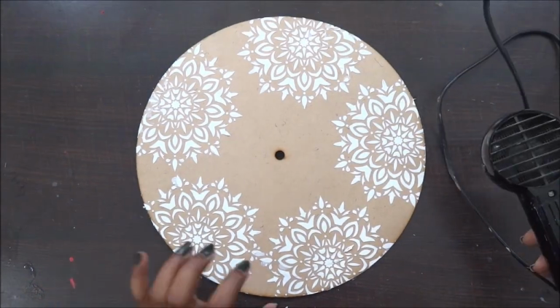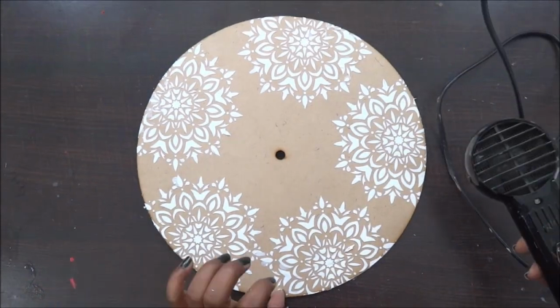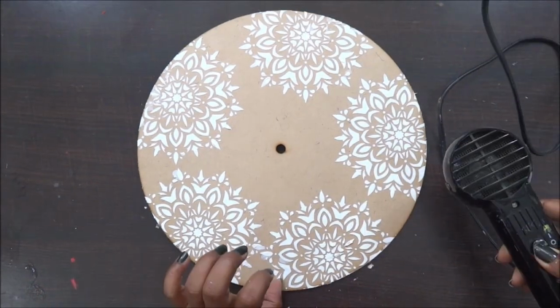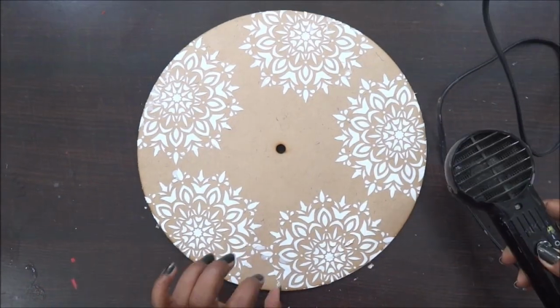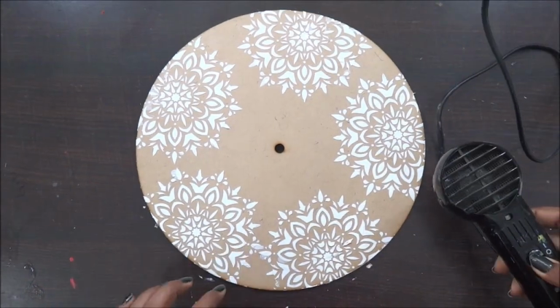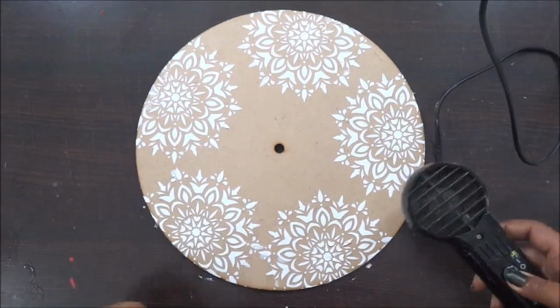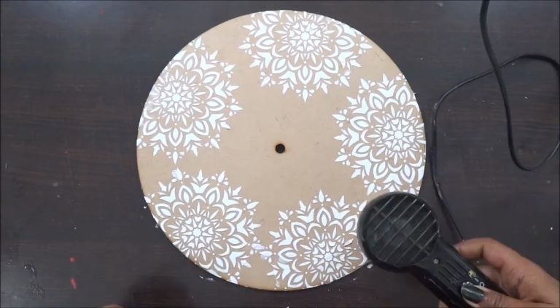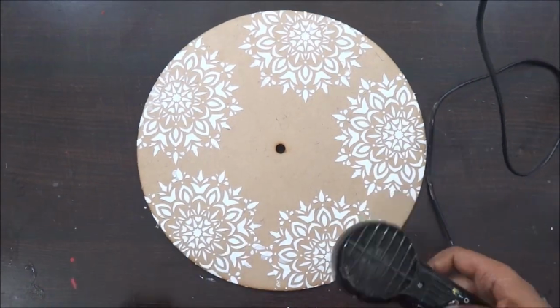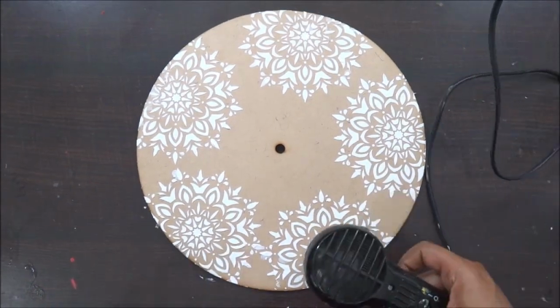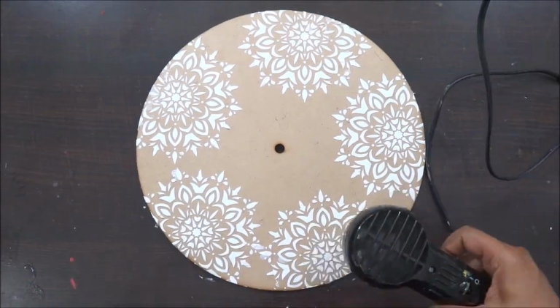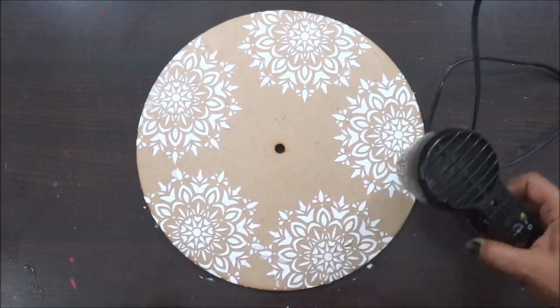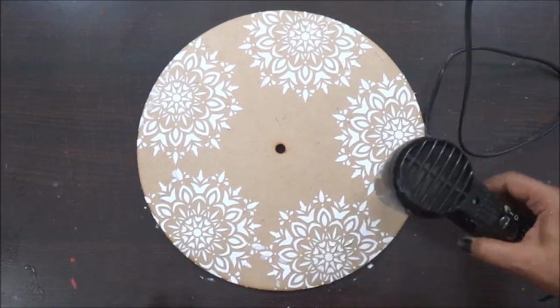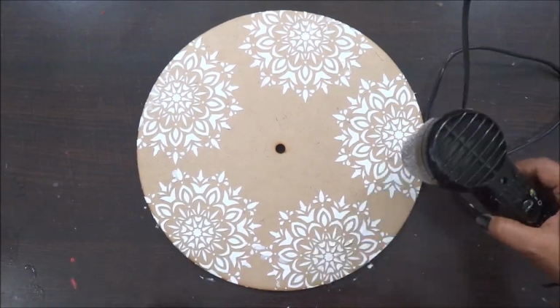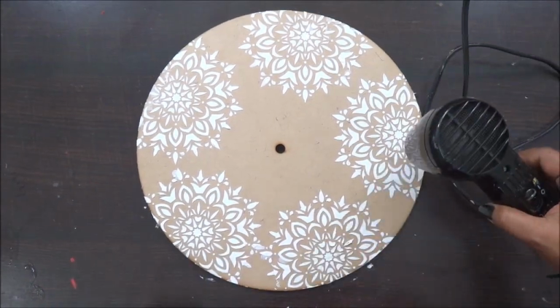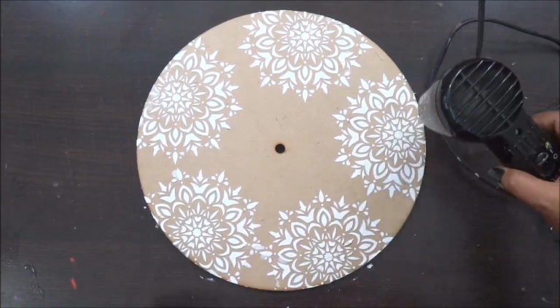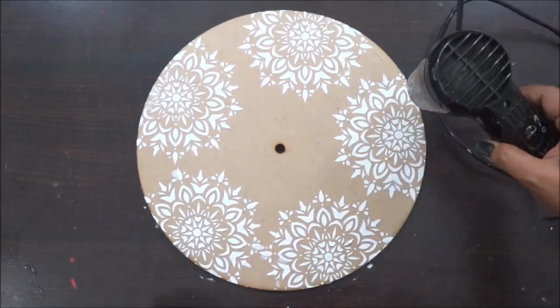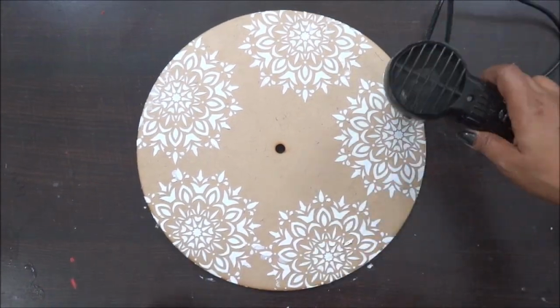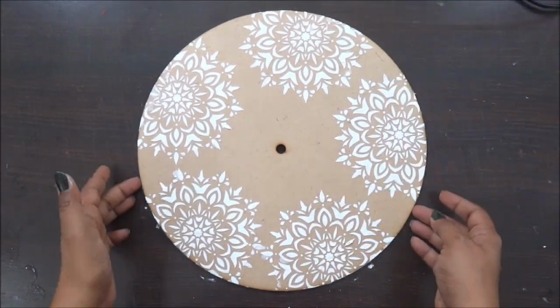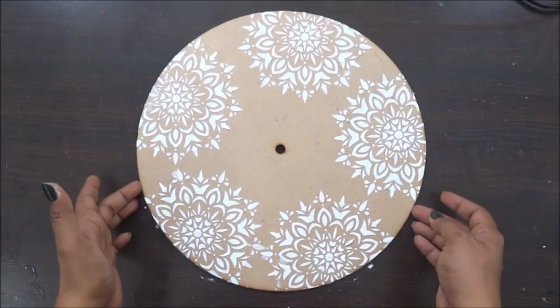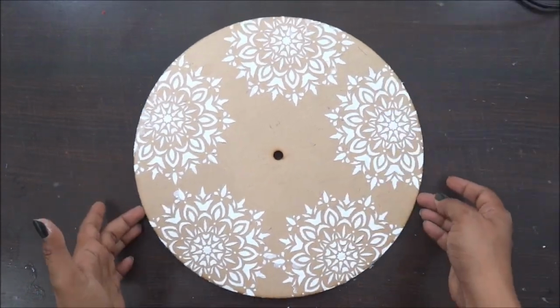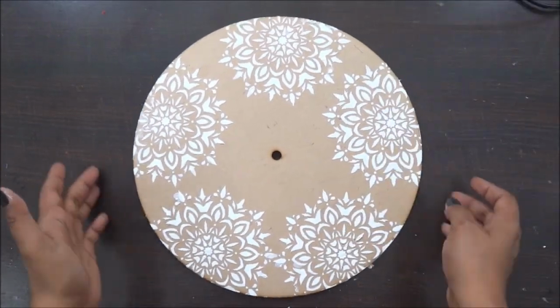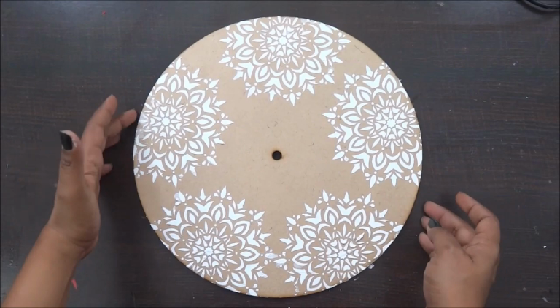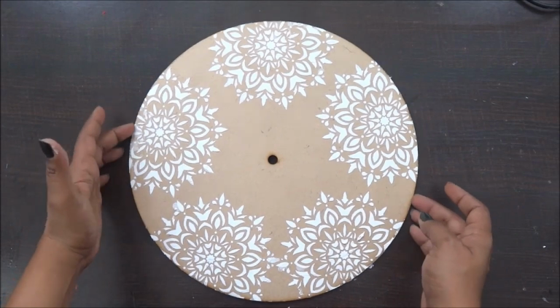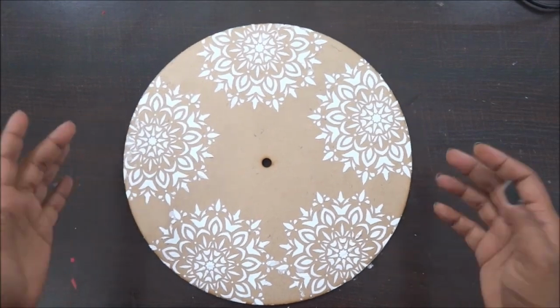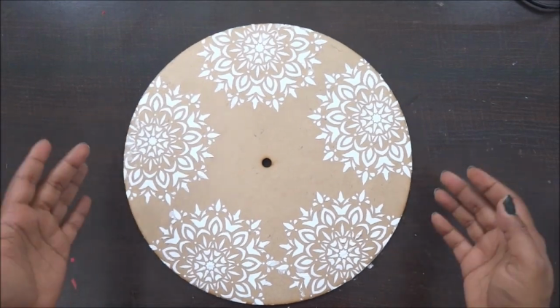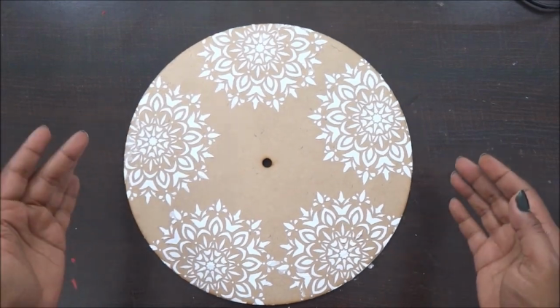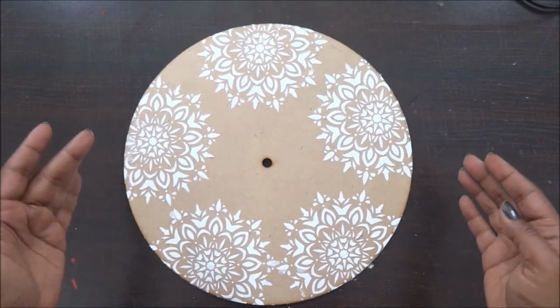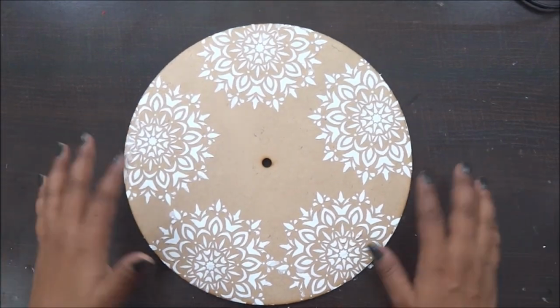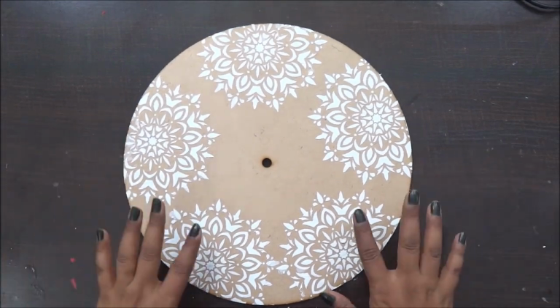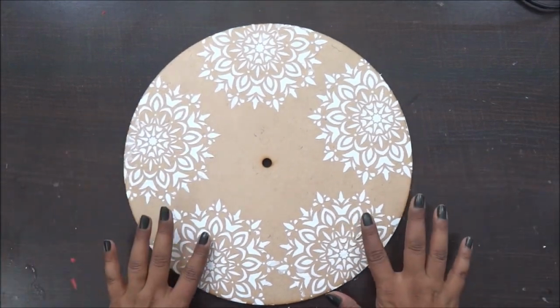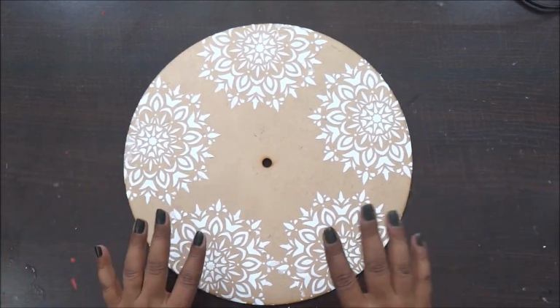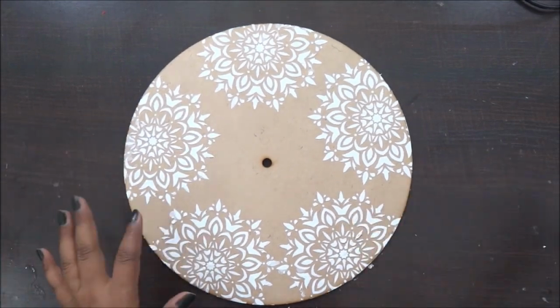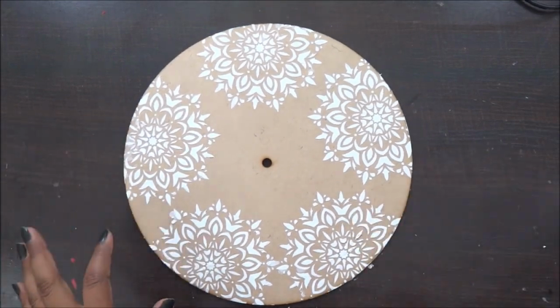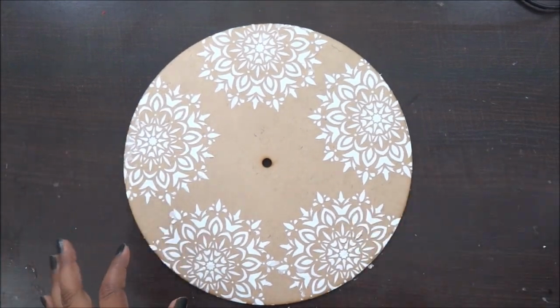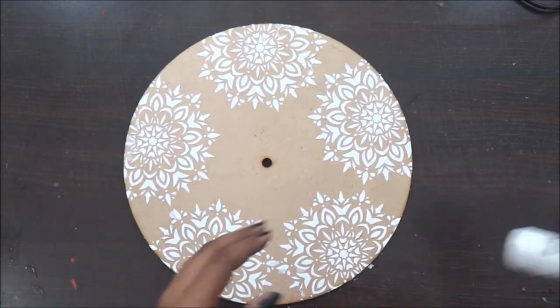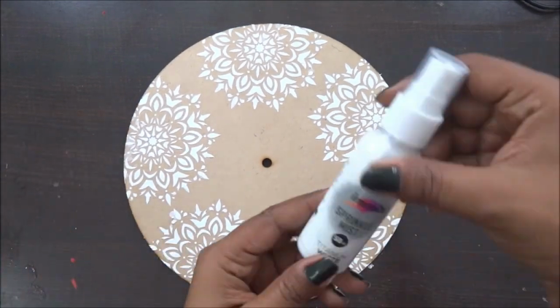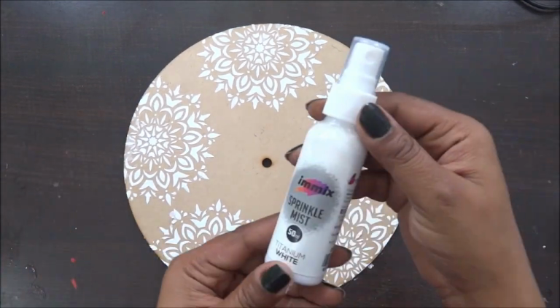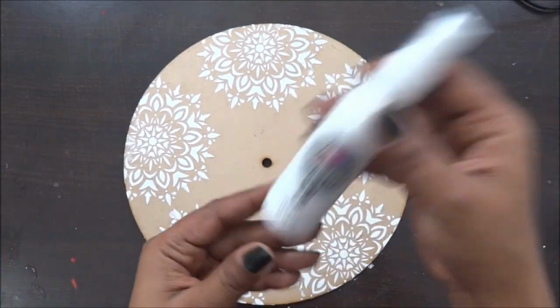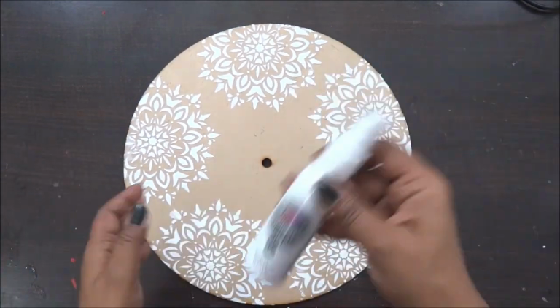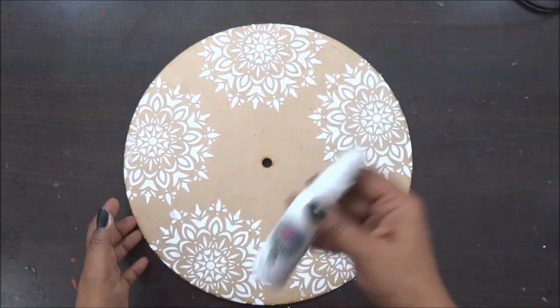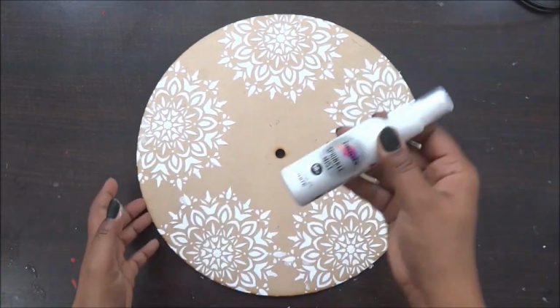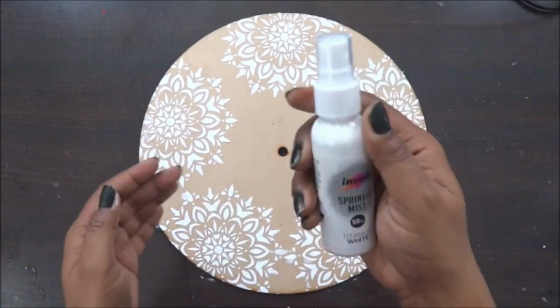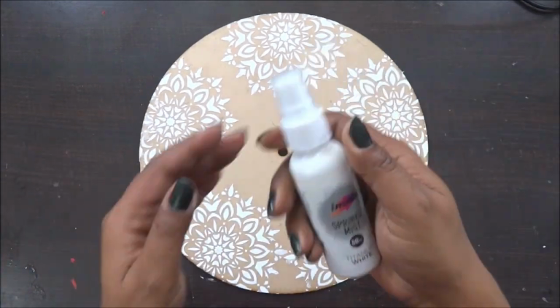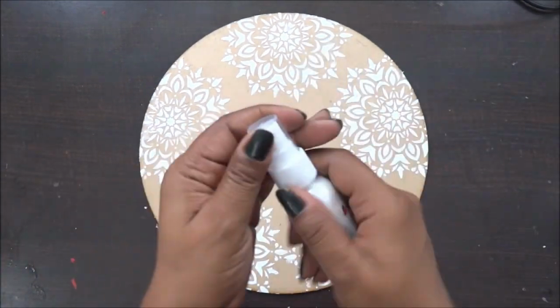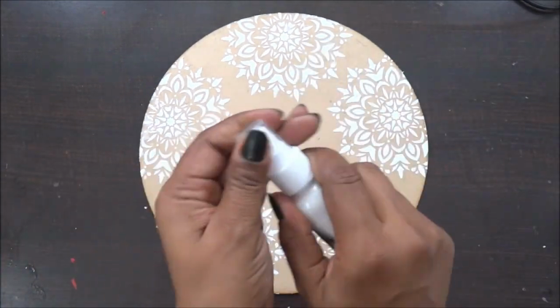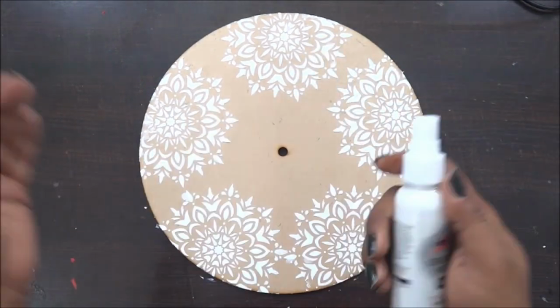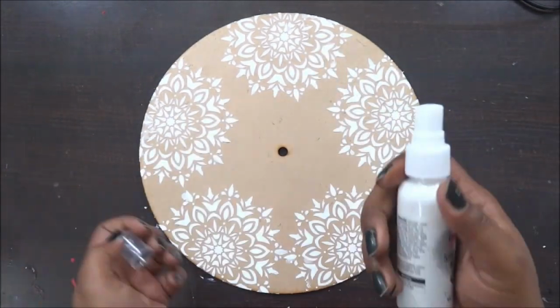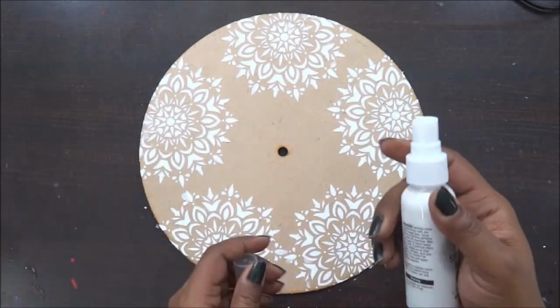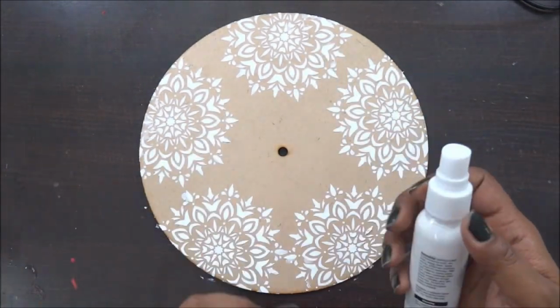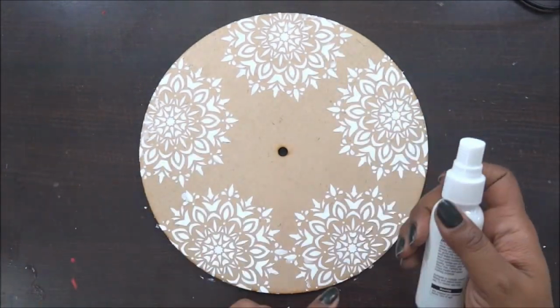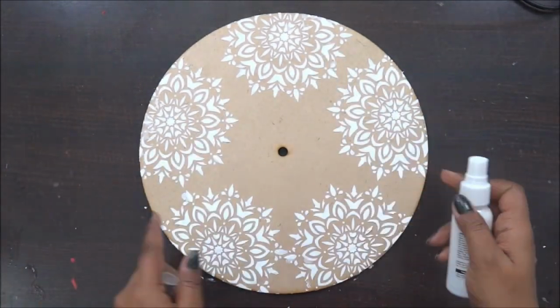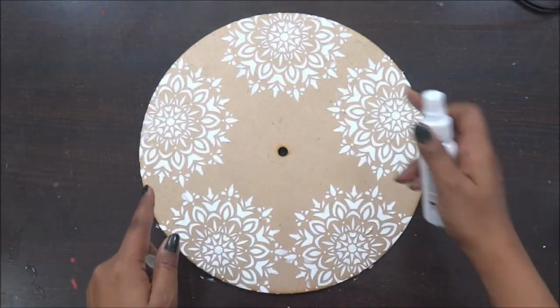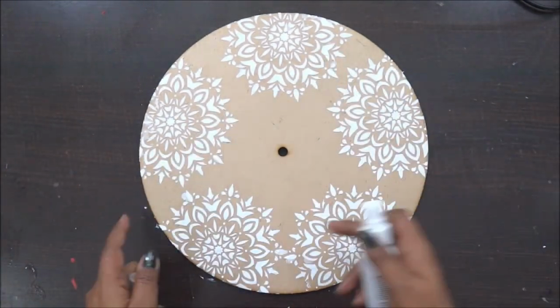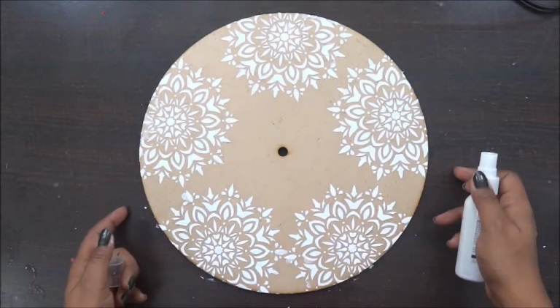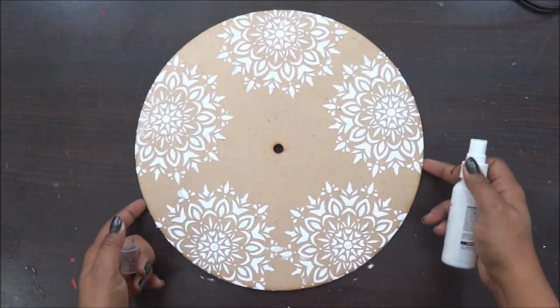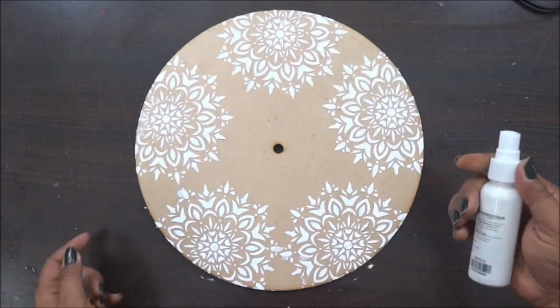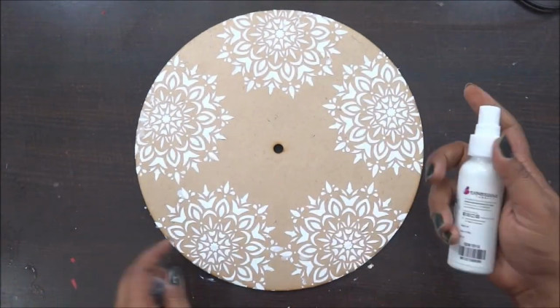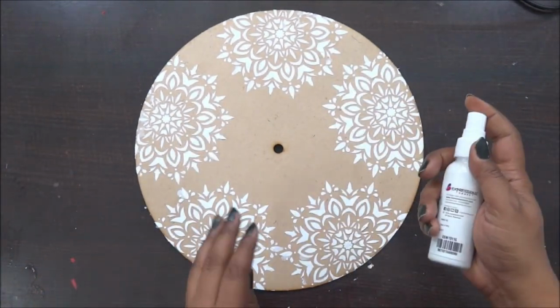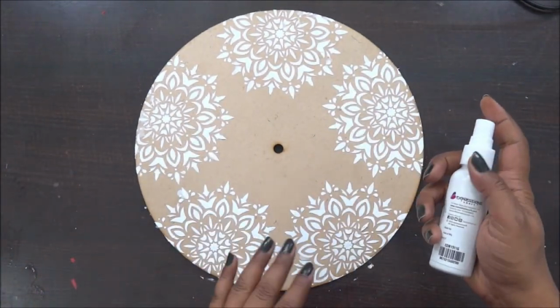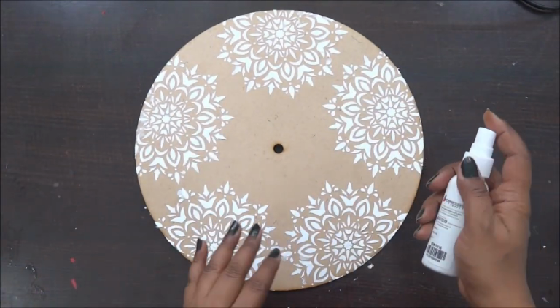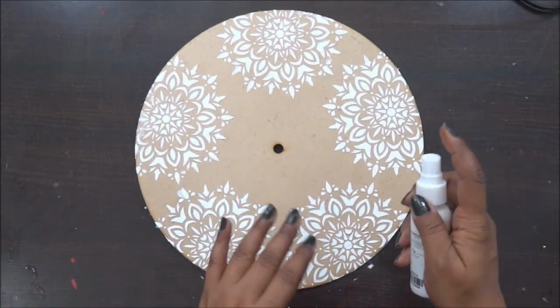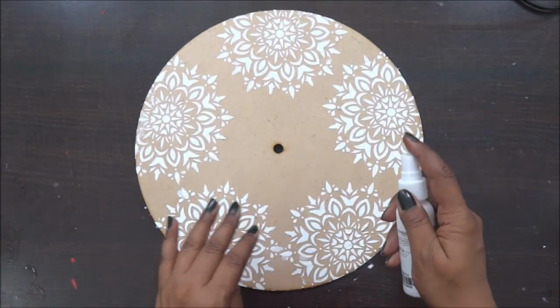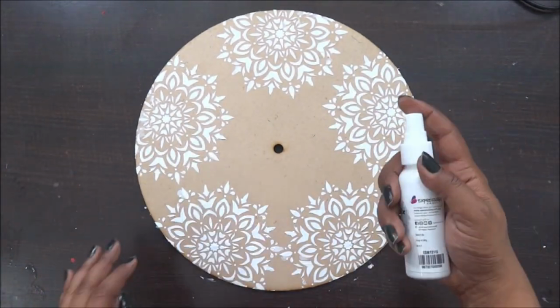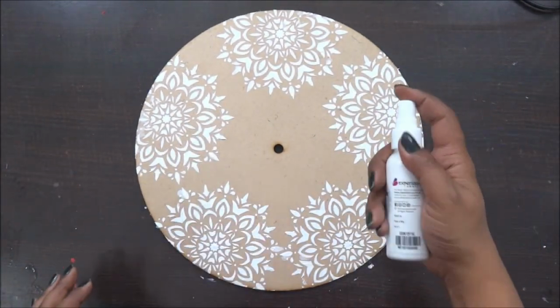Once my spray work is done I am going to give it a blow dry, and once my stencil has dried out completely I am going to add shades to it.